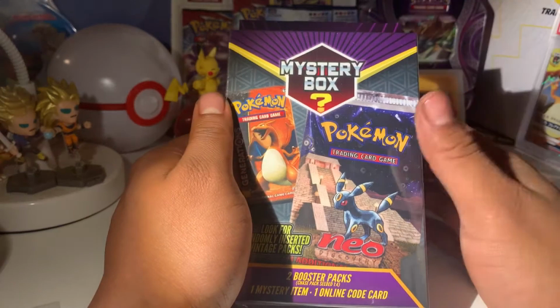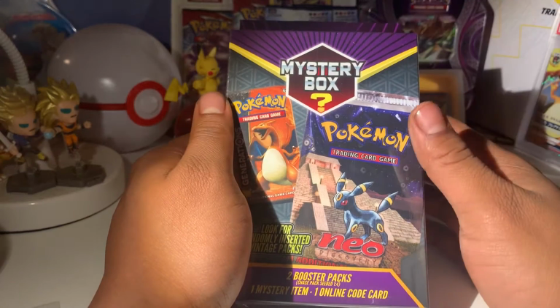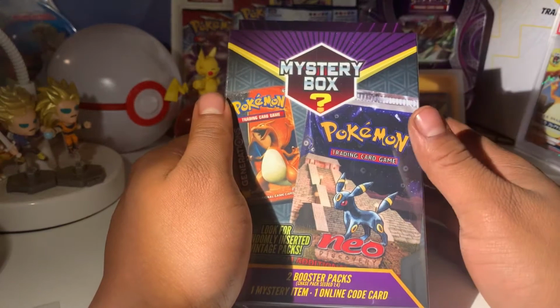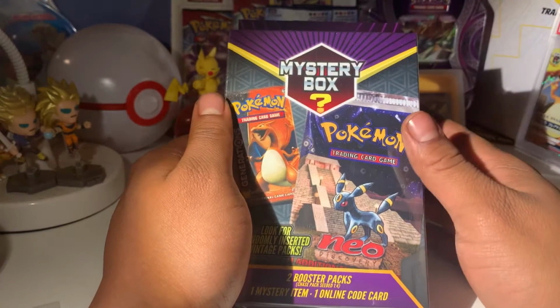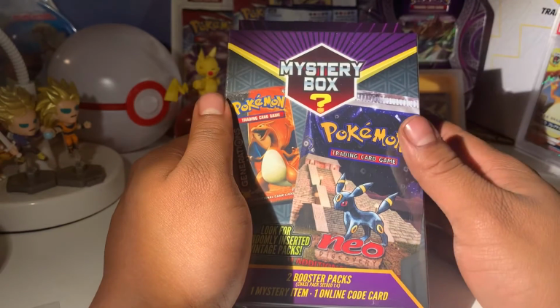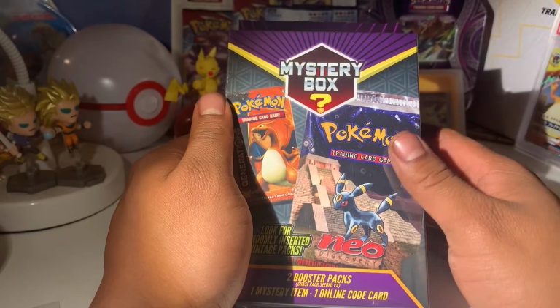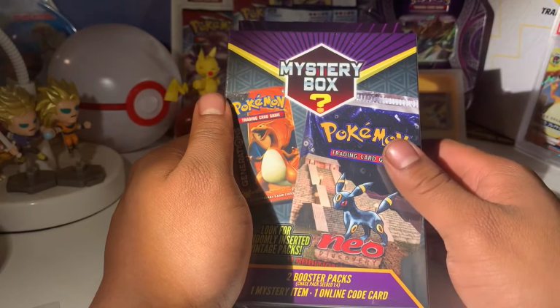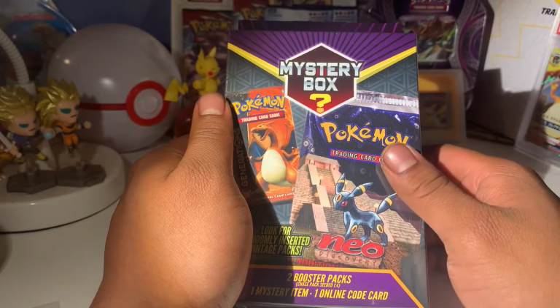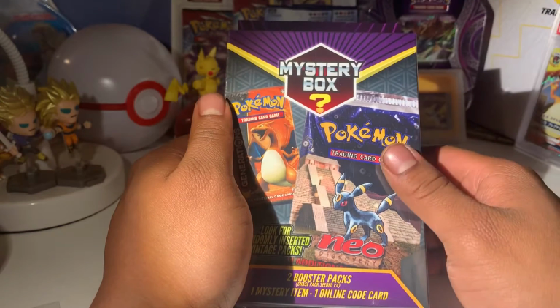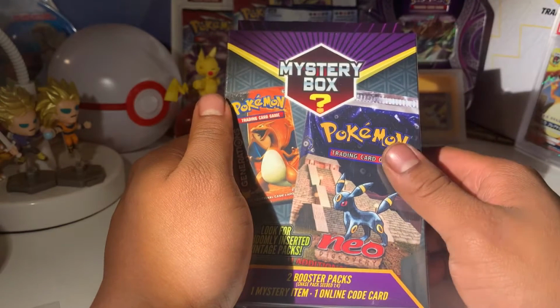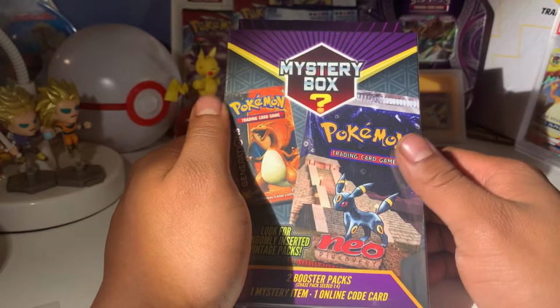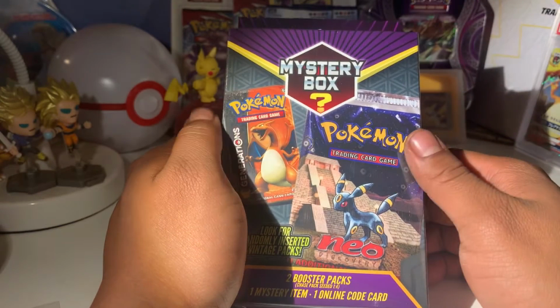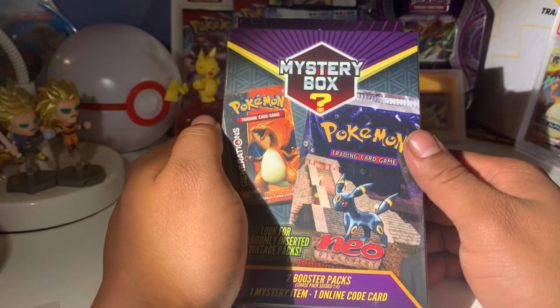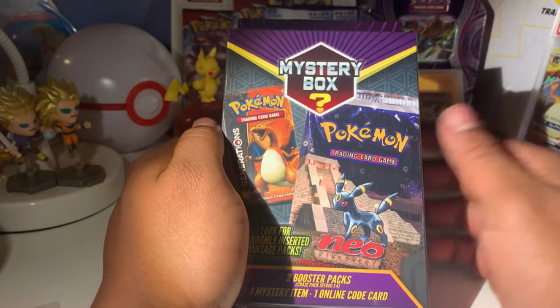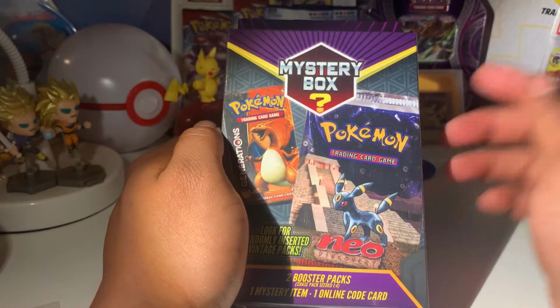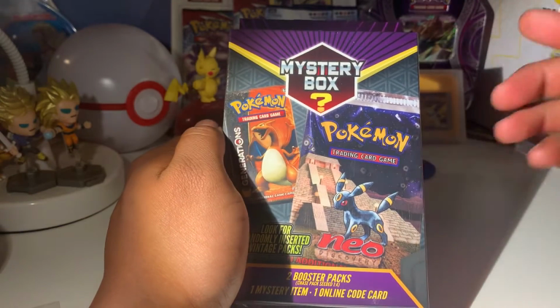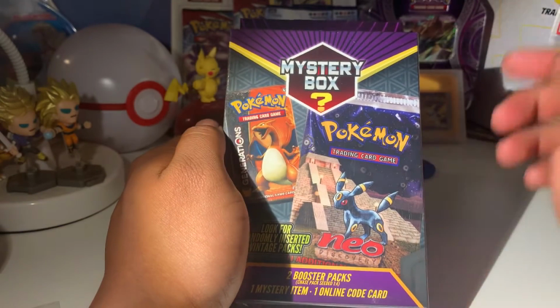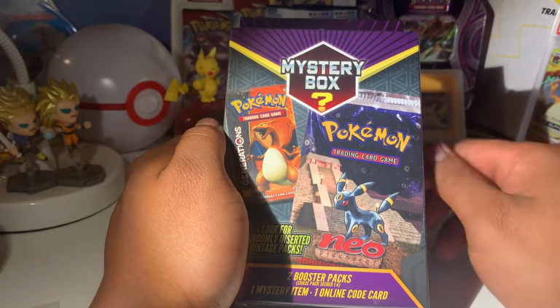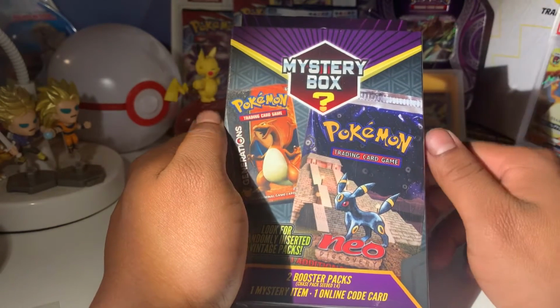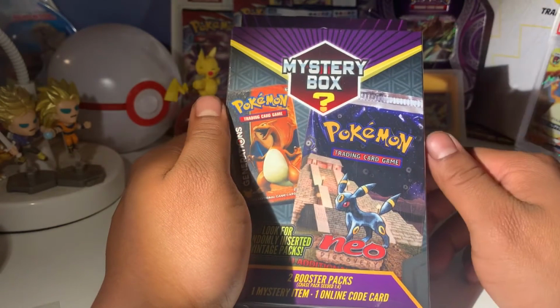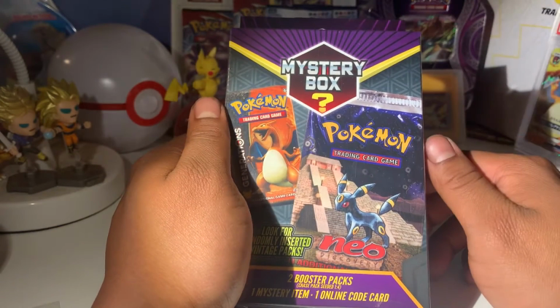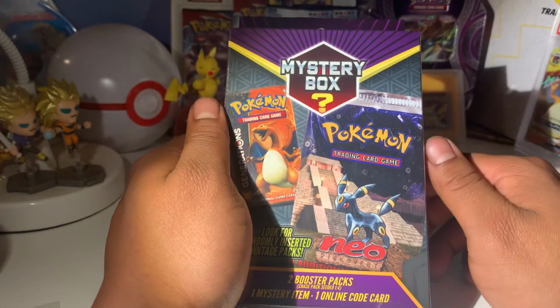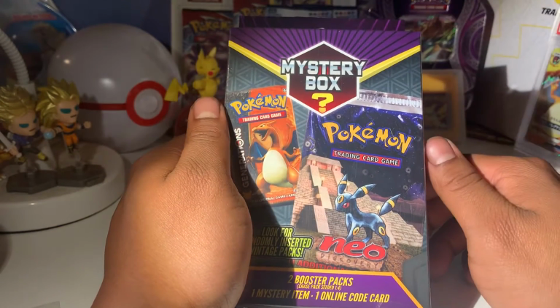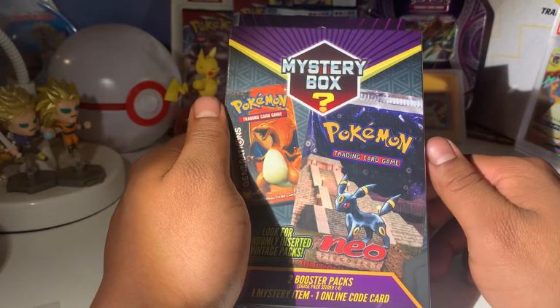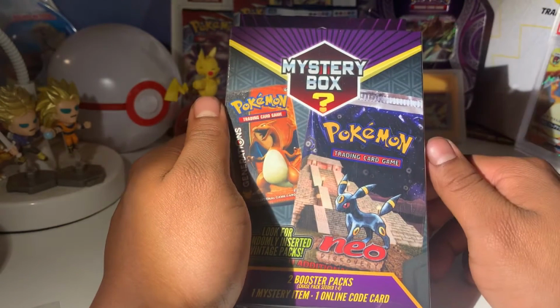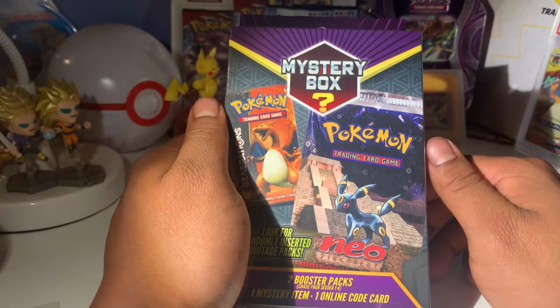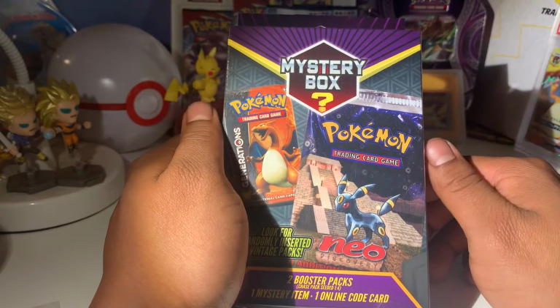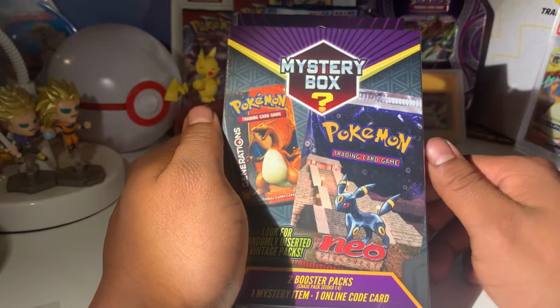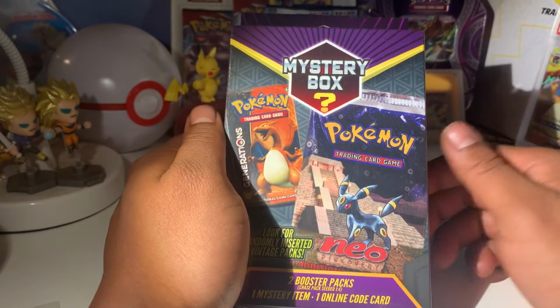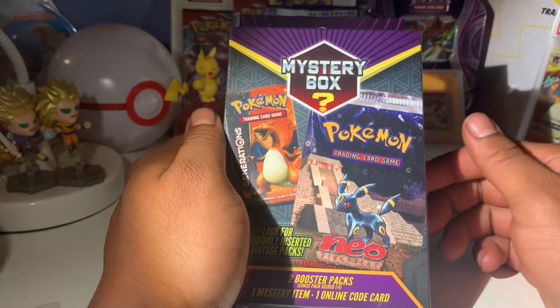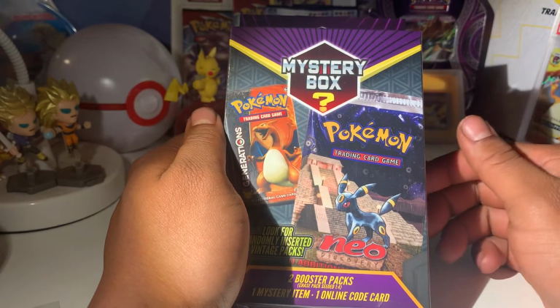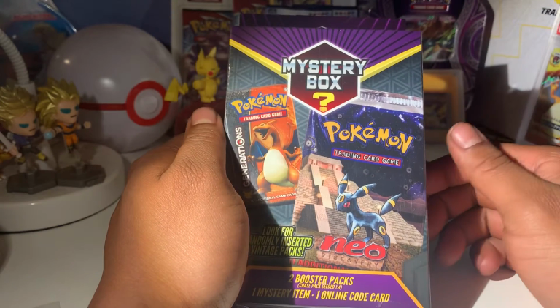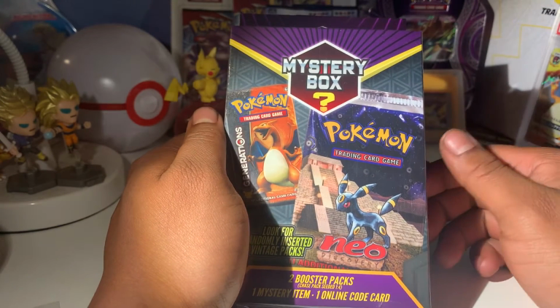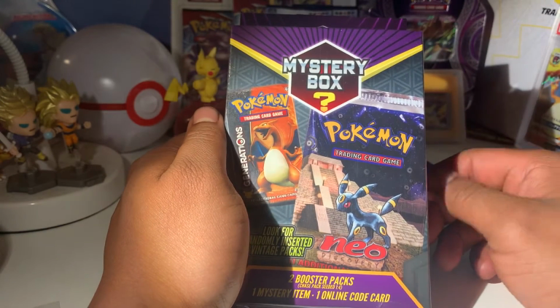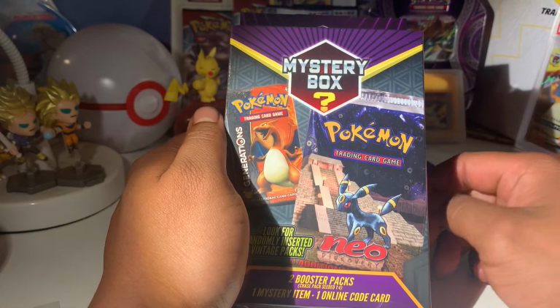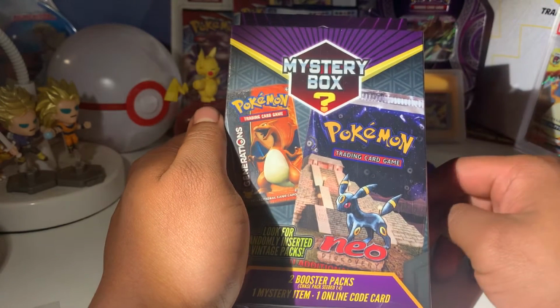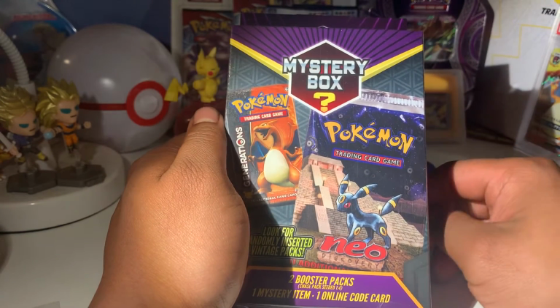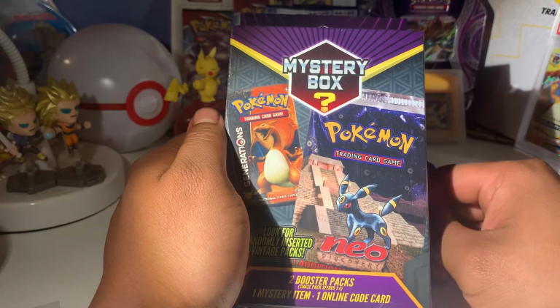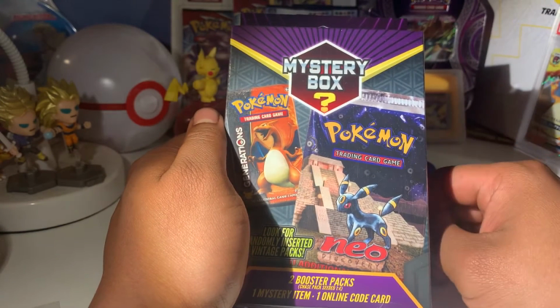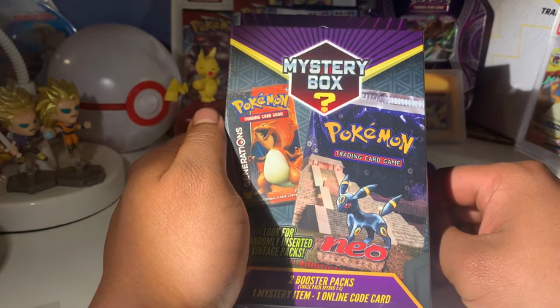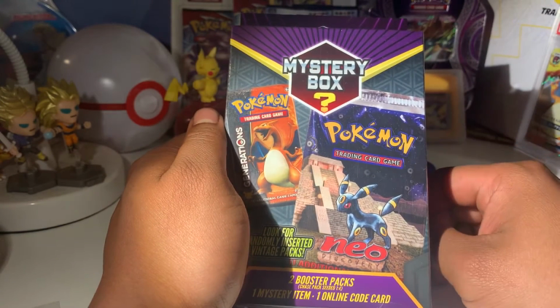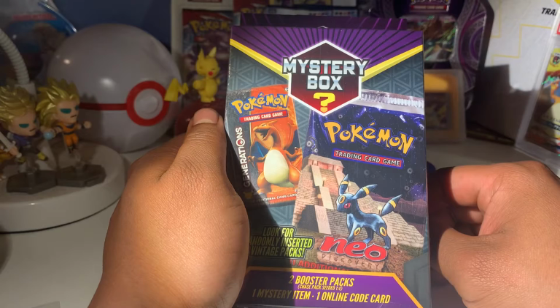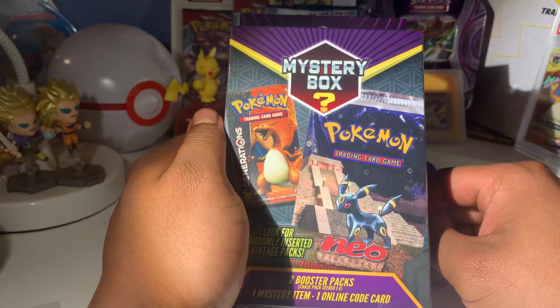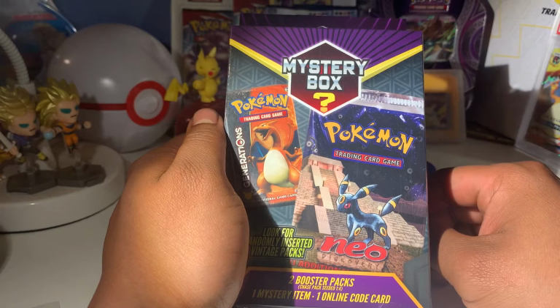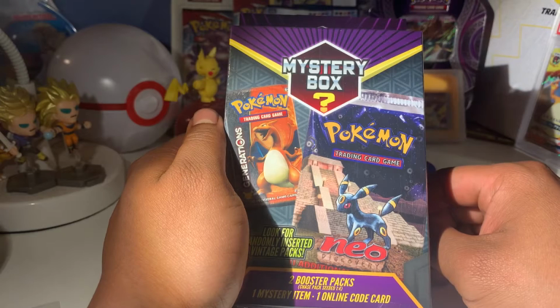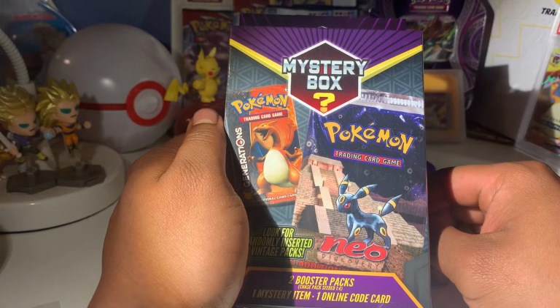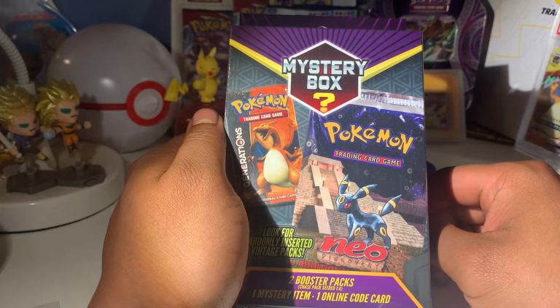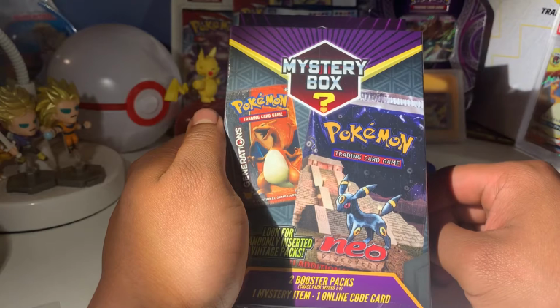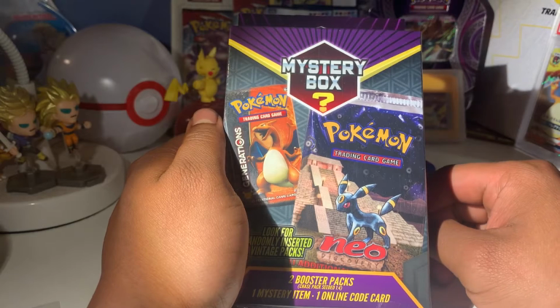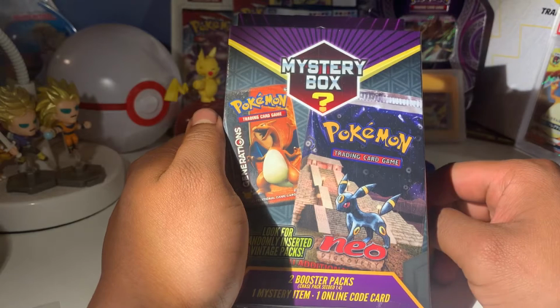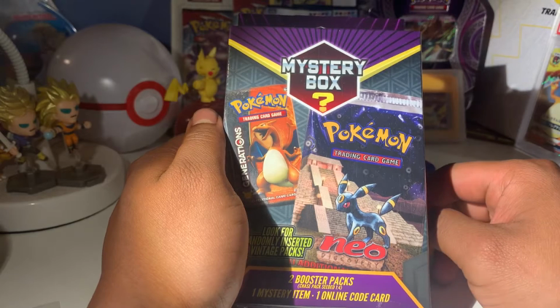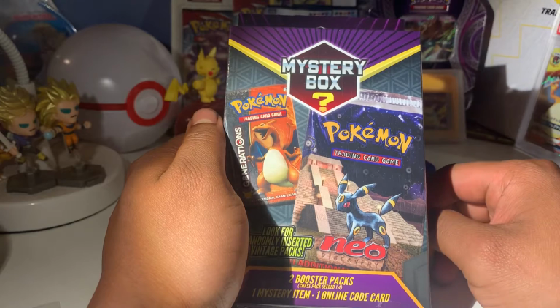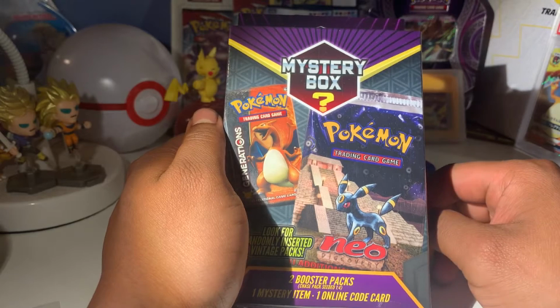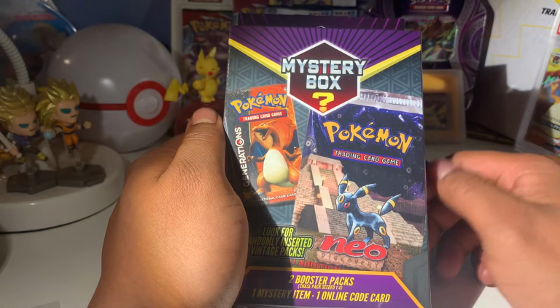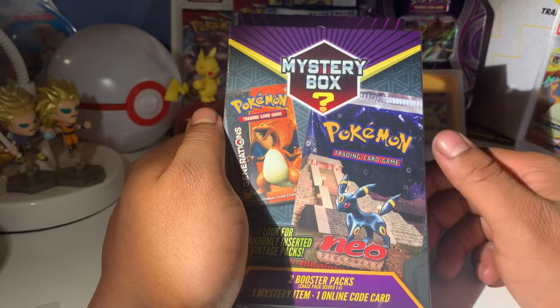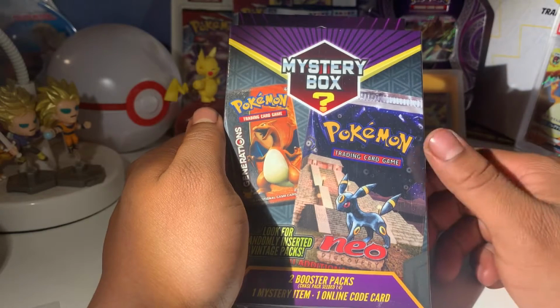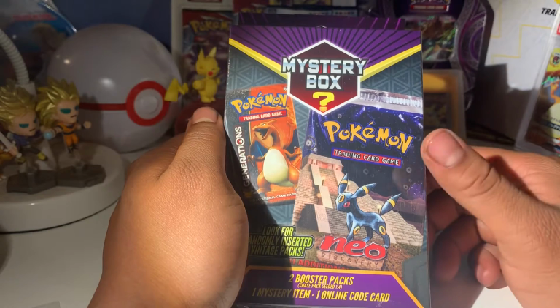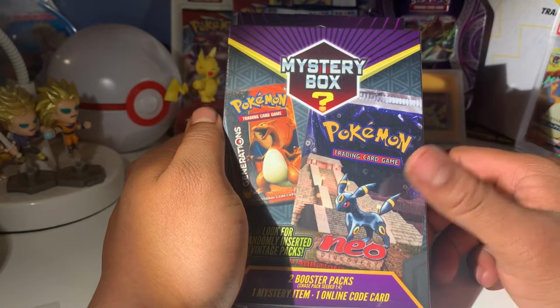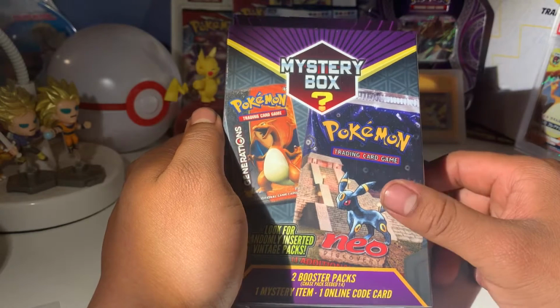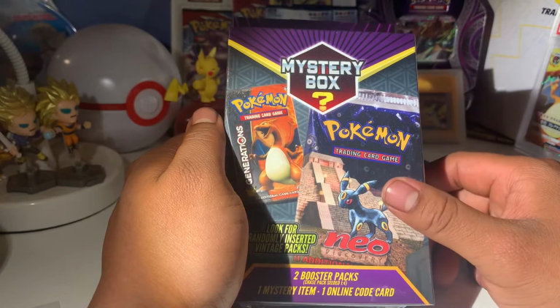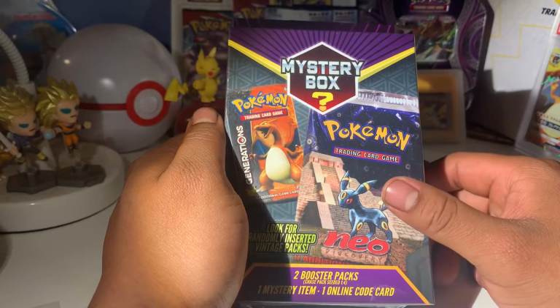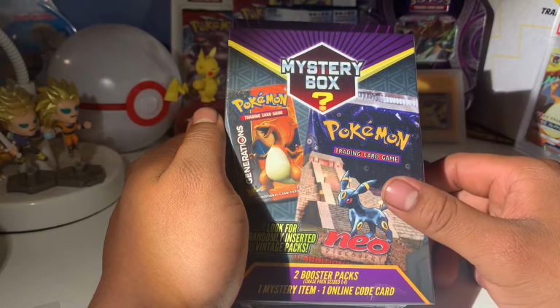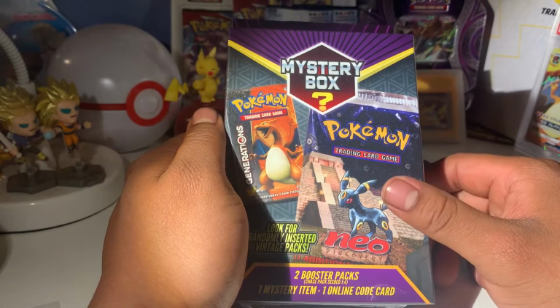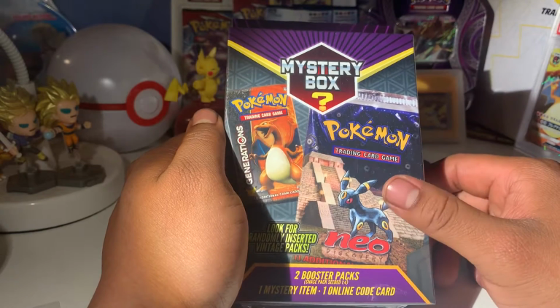Hello ladies and gentlemen and fellow Poke people, RenitPlays here and we're going to be doing another Pokemon unboxing video.